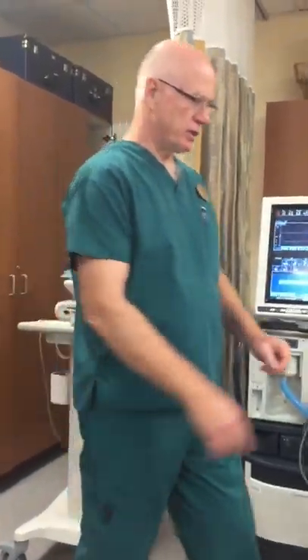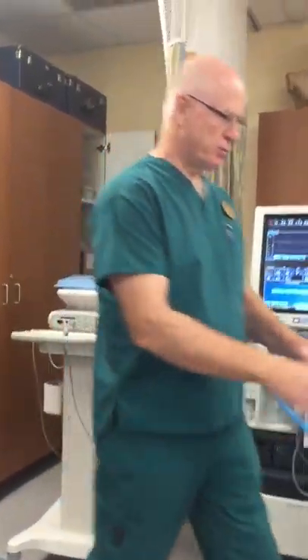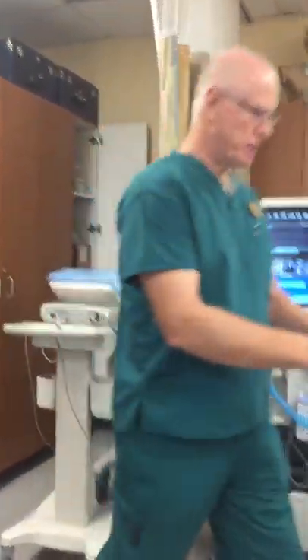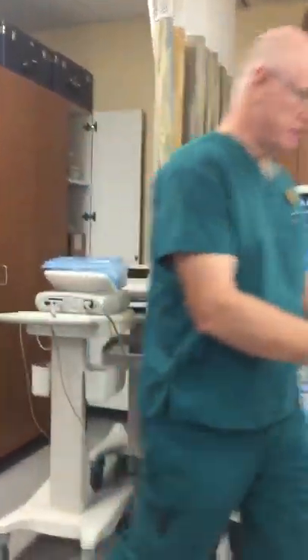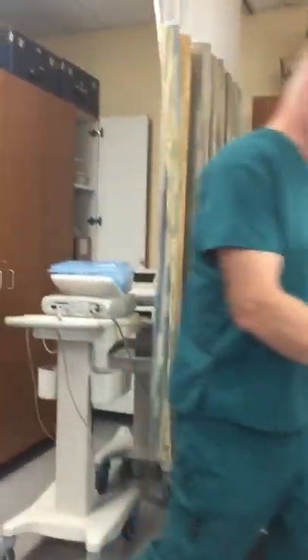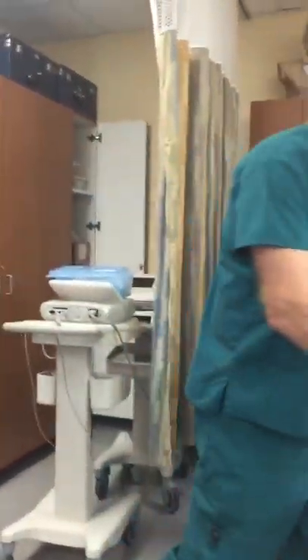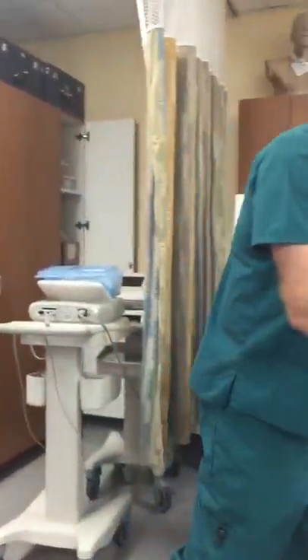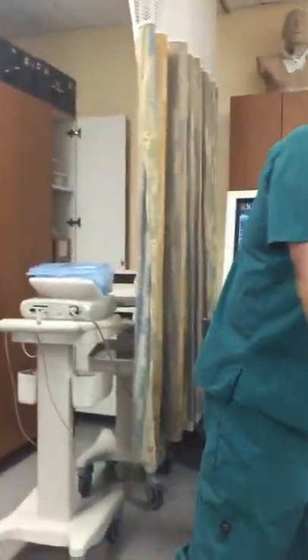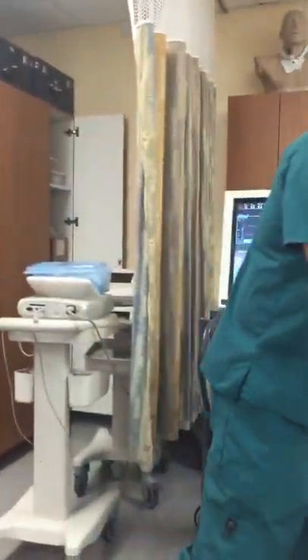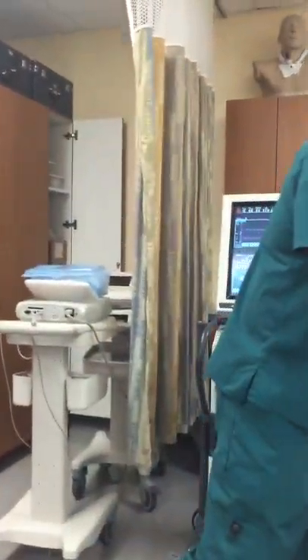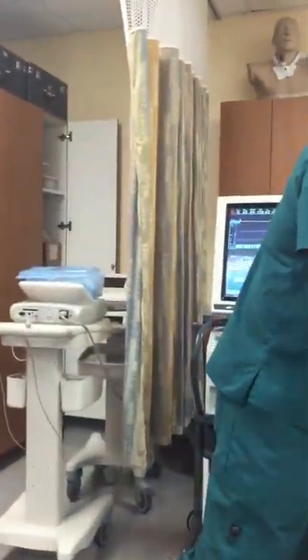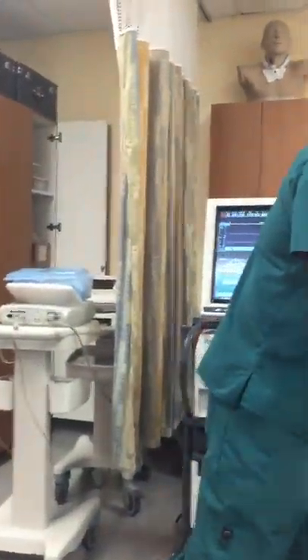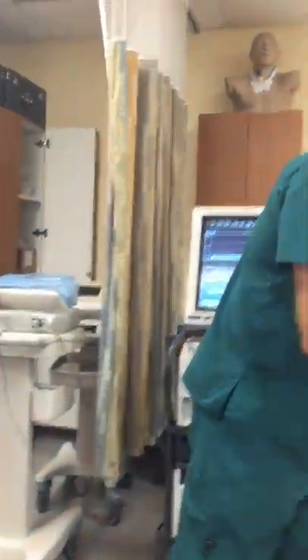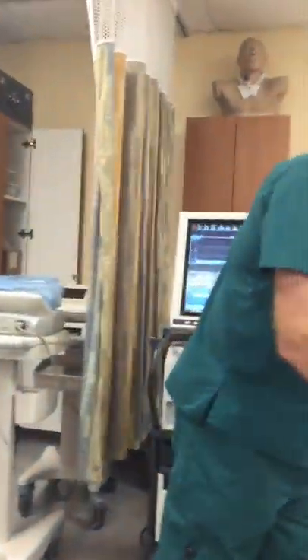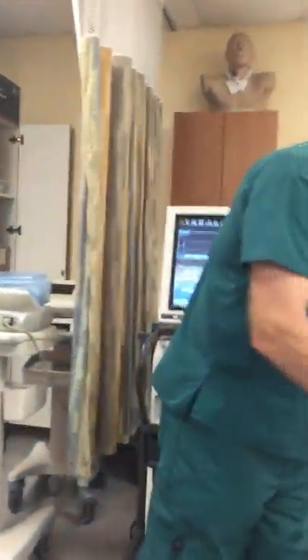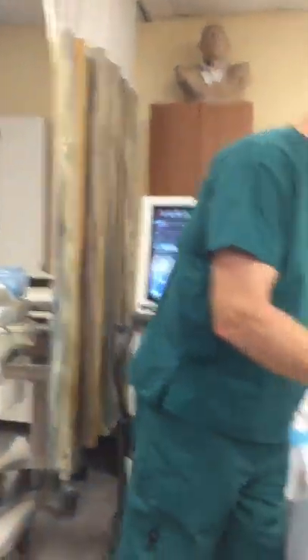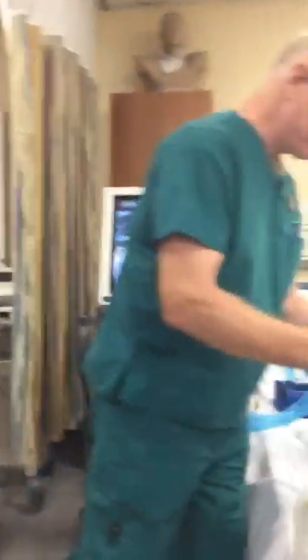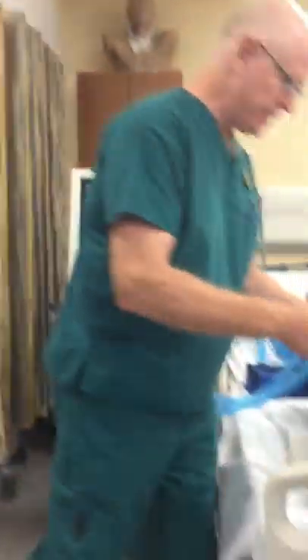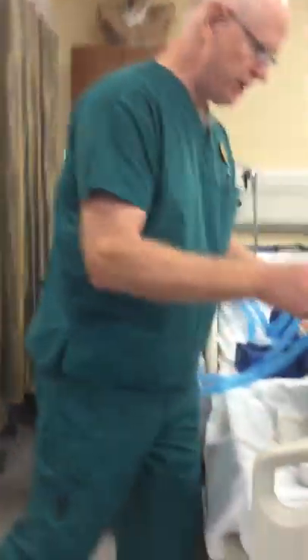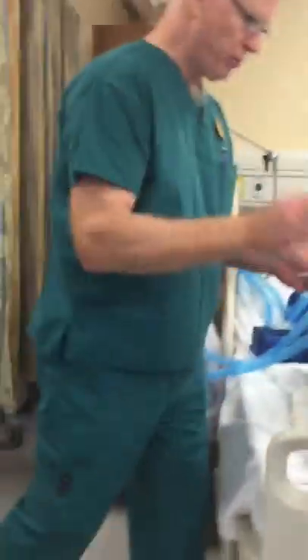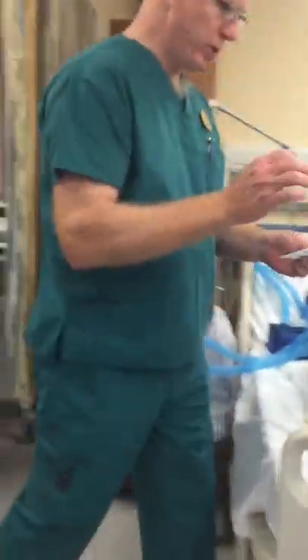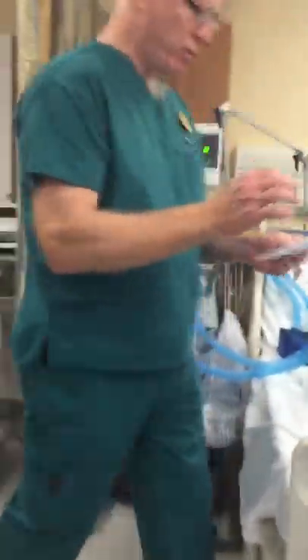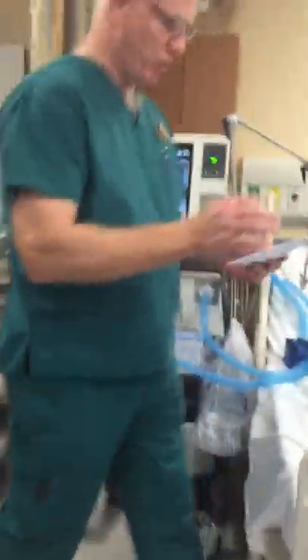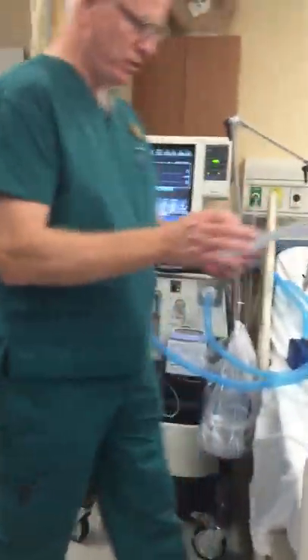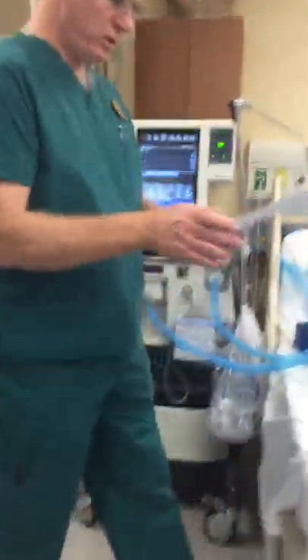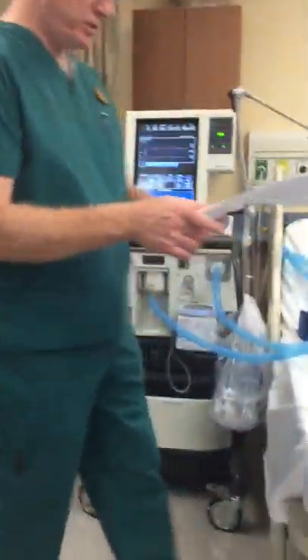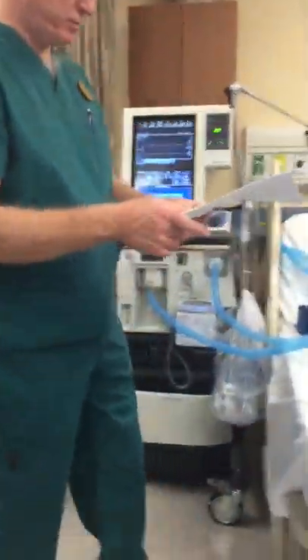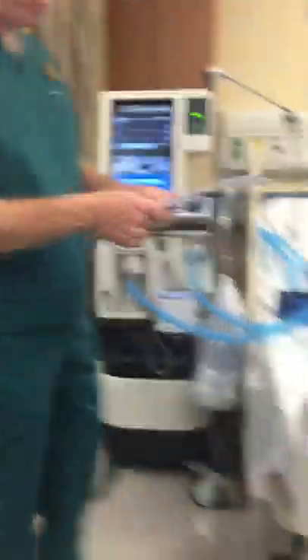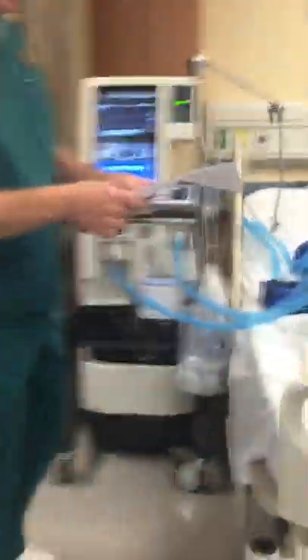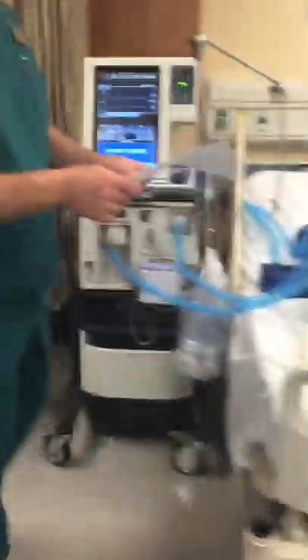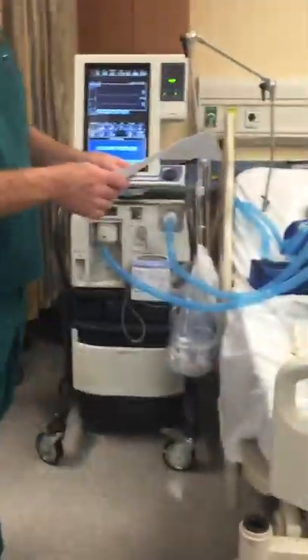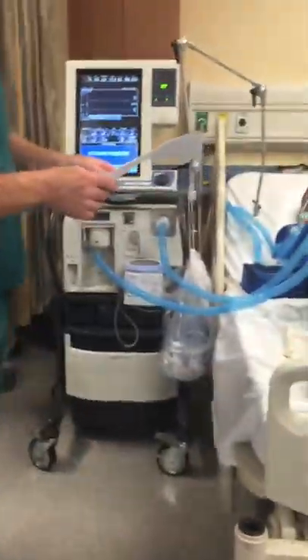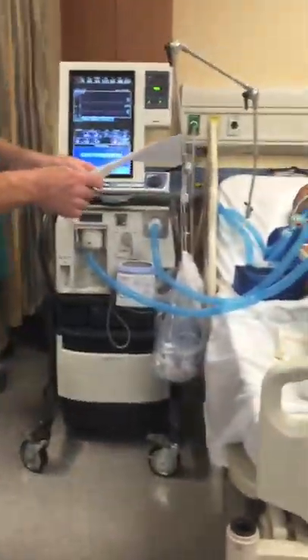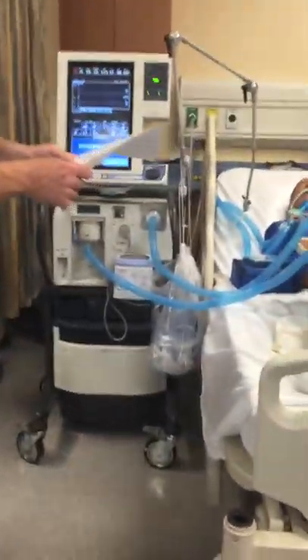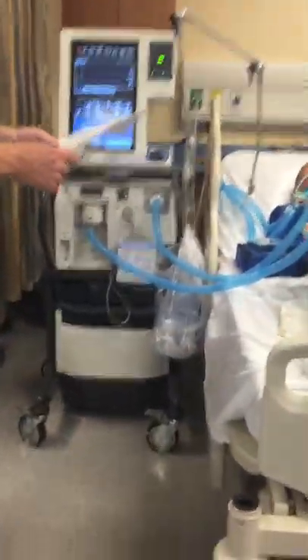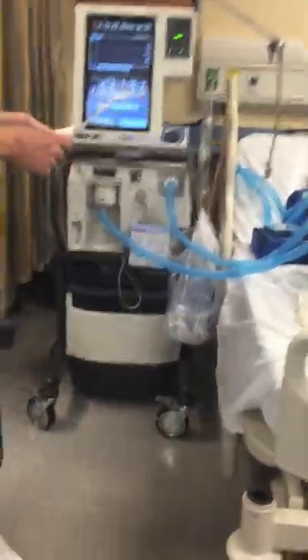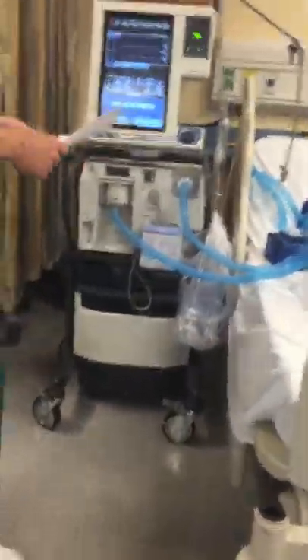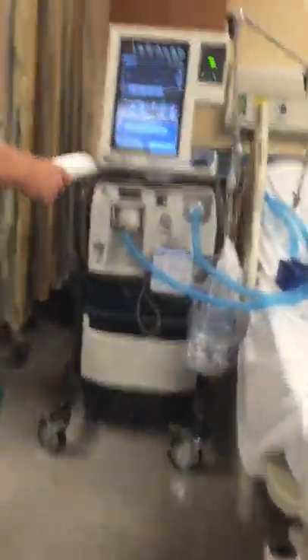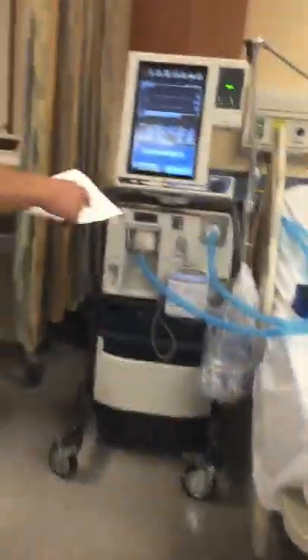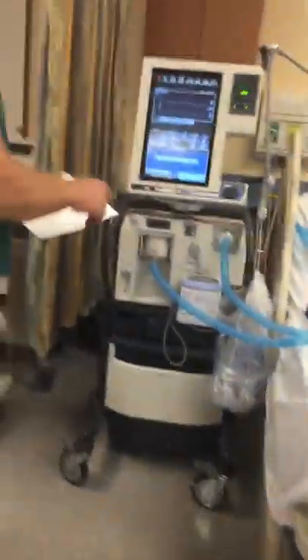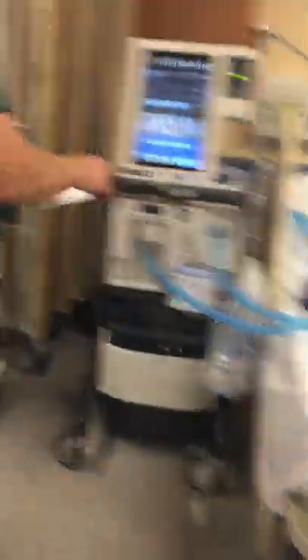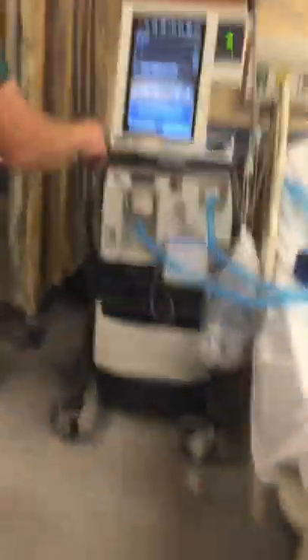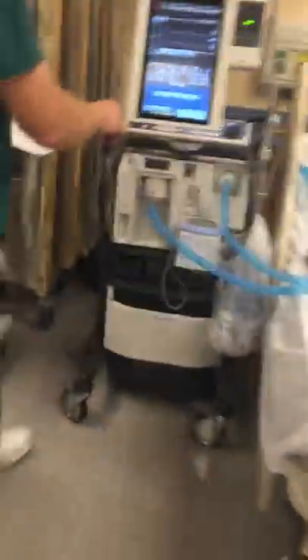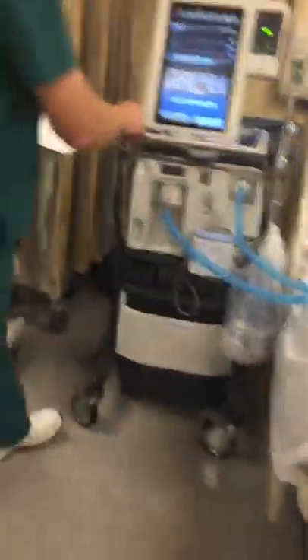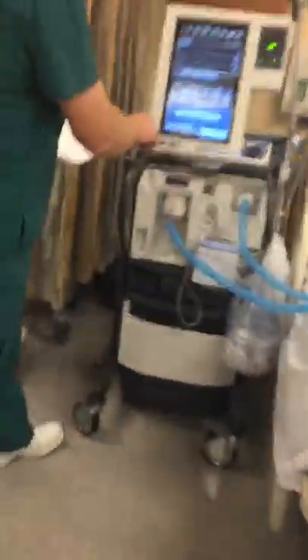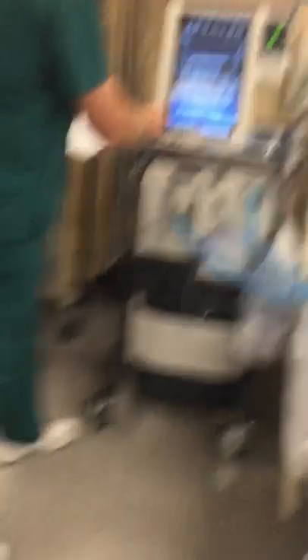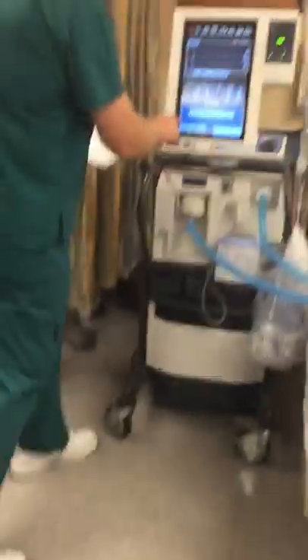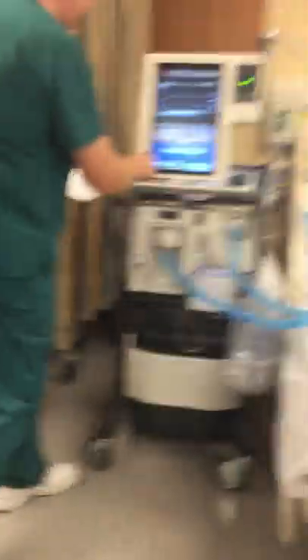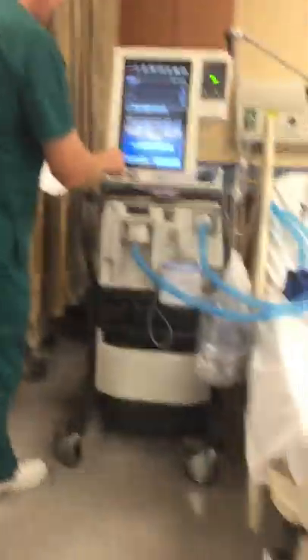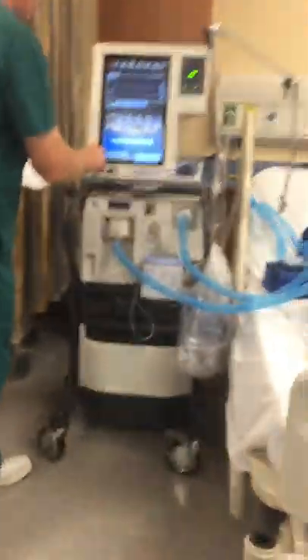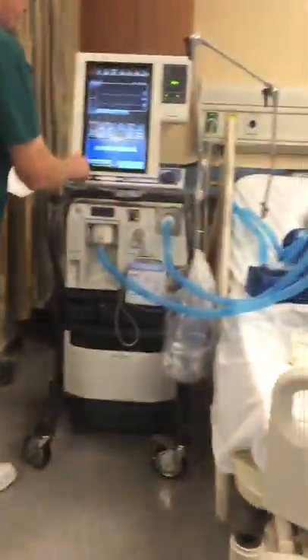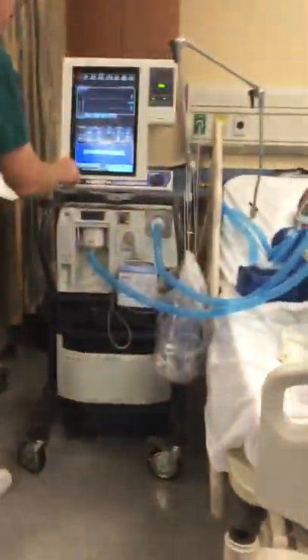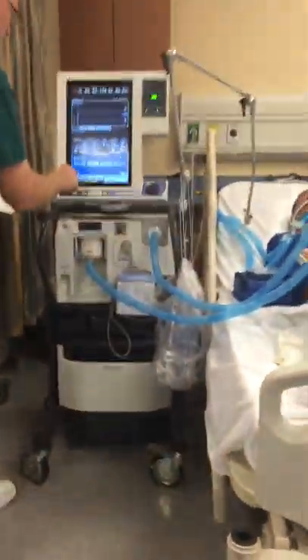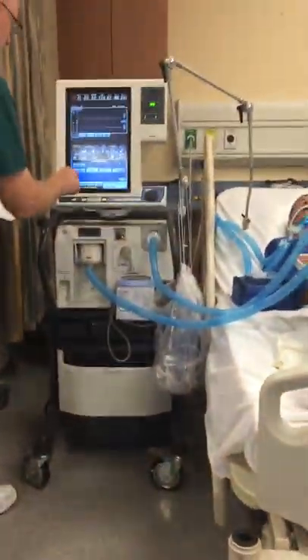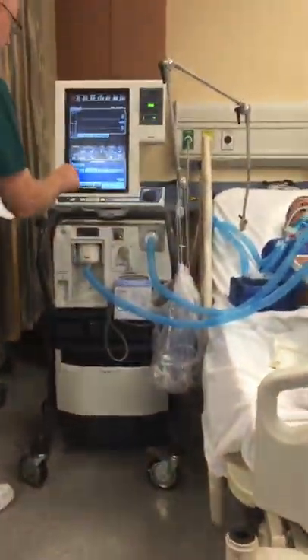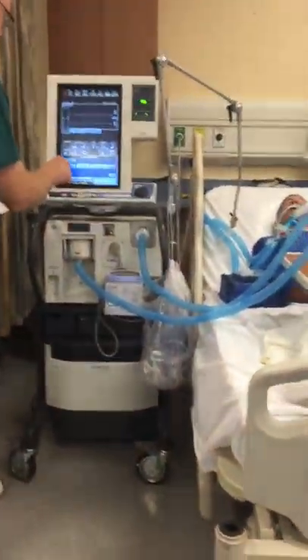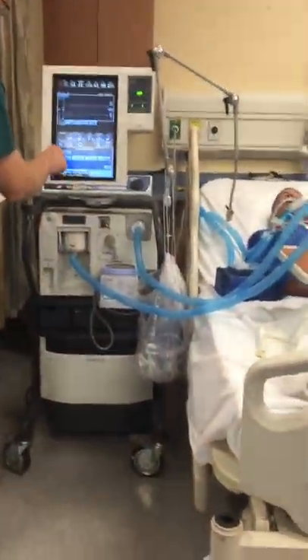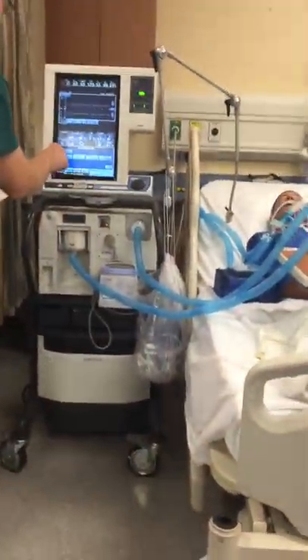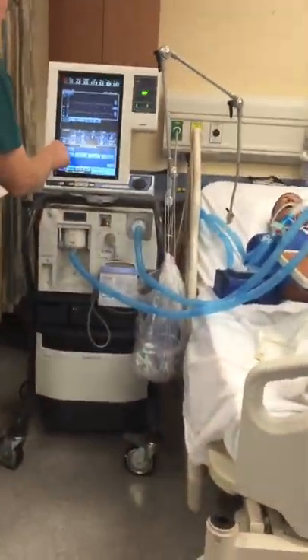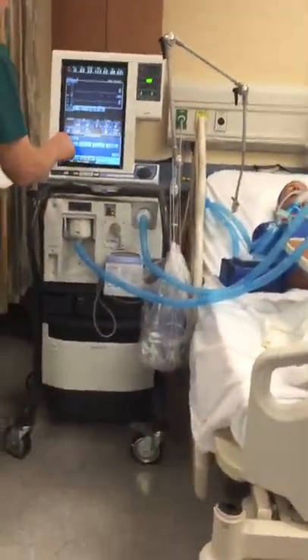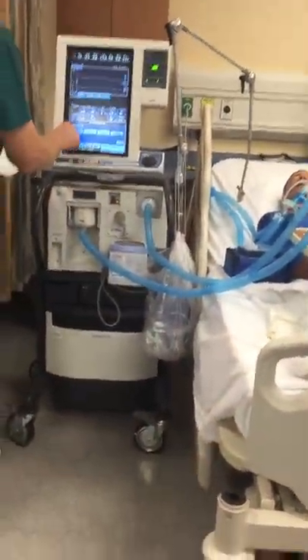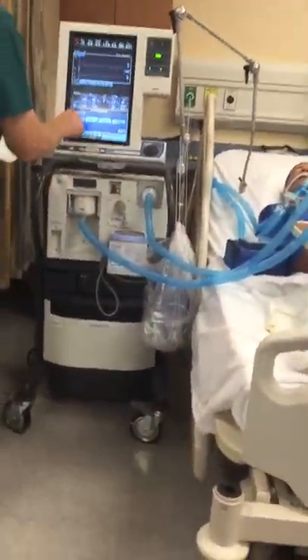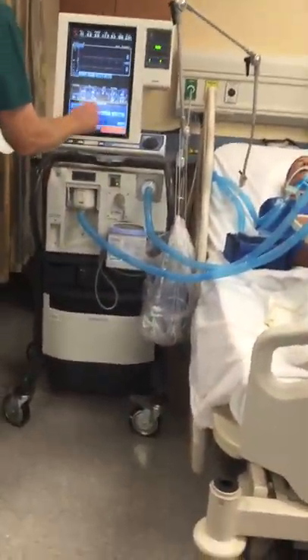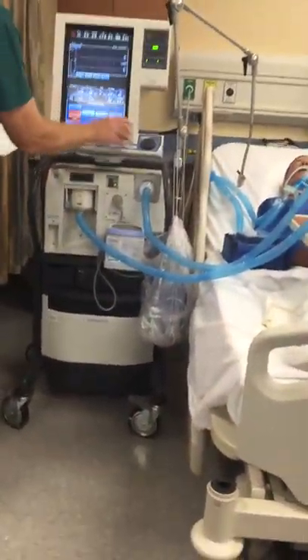Let's read through this. Number 14: record pre-SBT — I'm going to go back to full support here so we don't have to listen to this alarm.